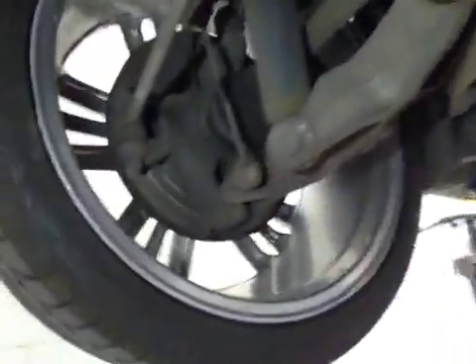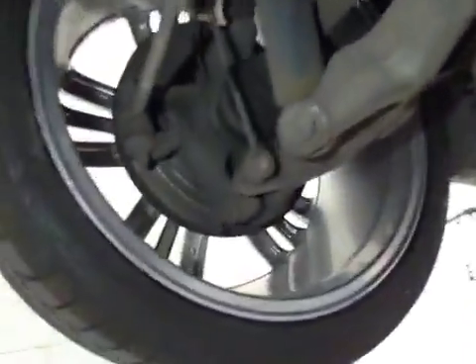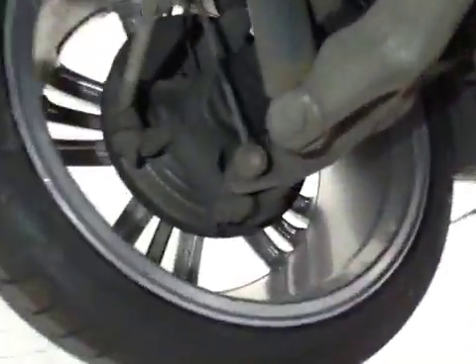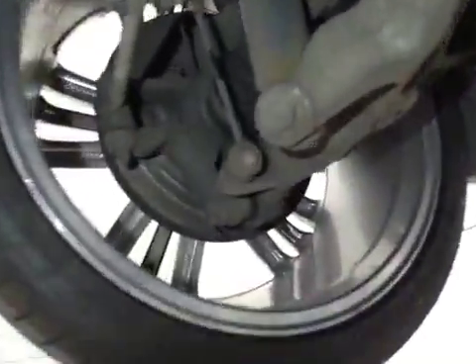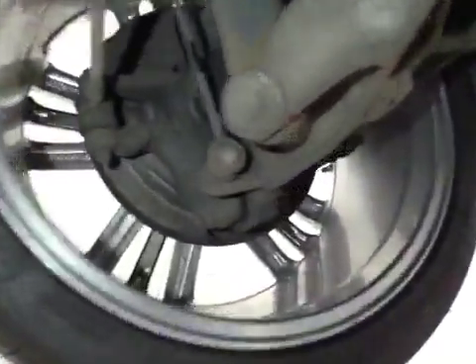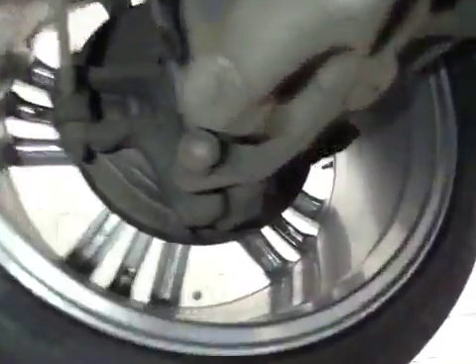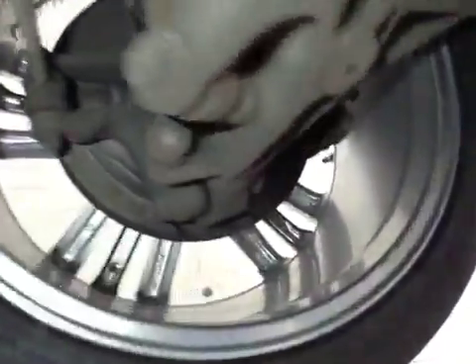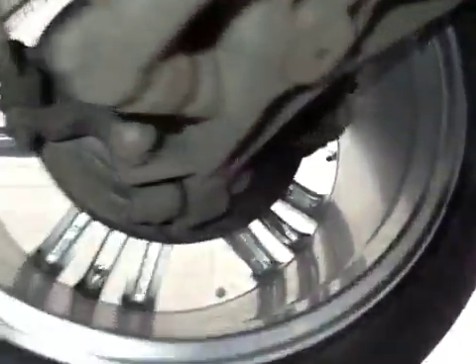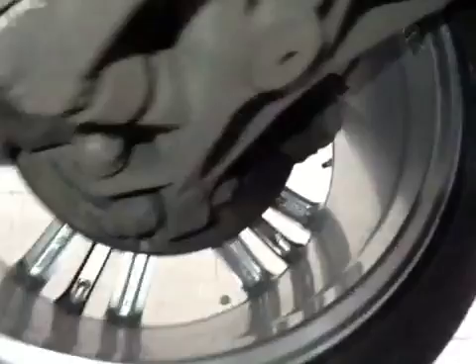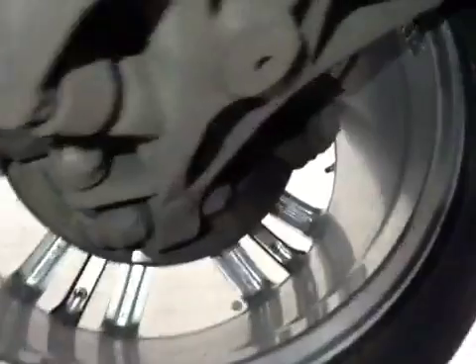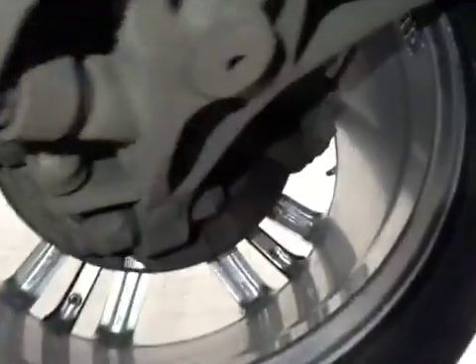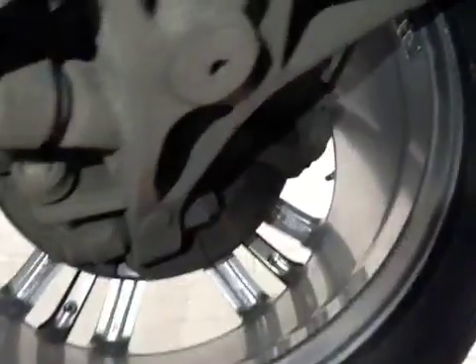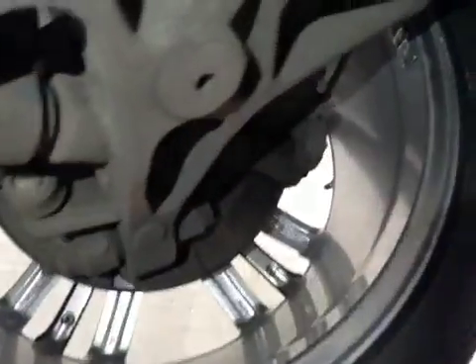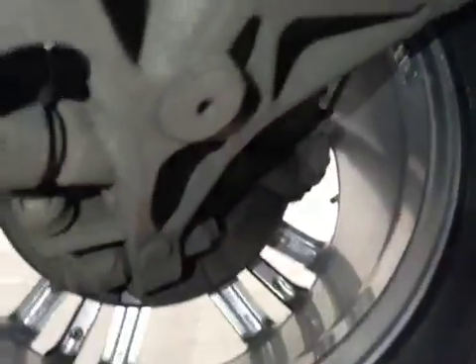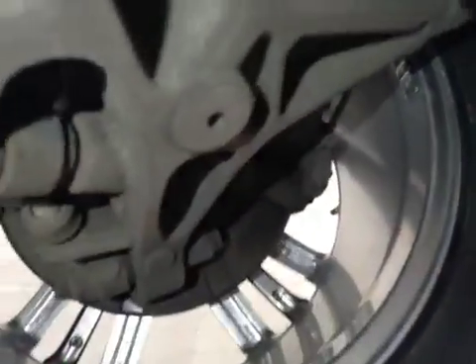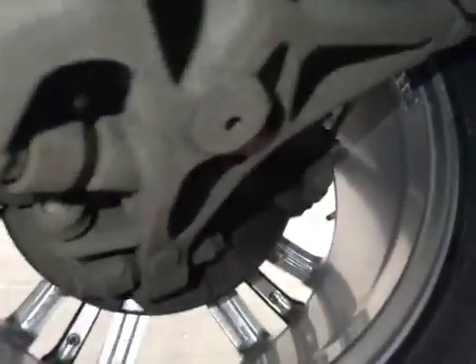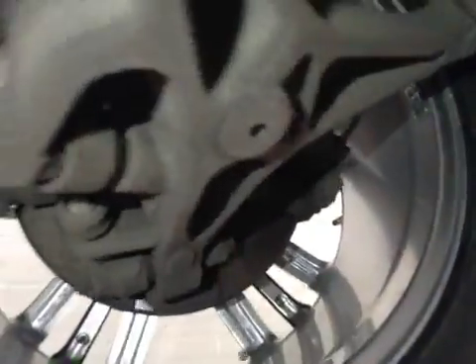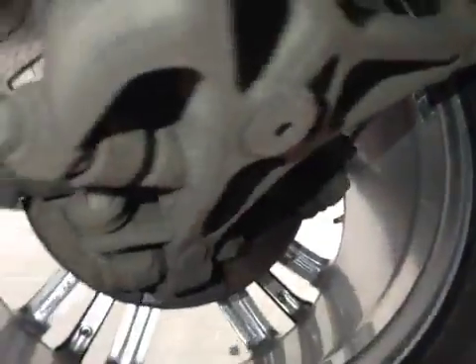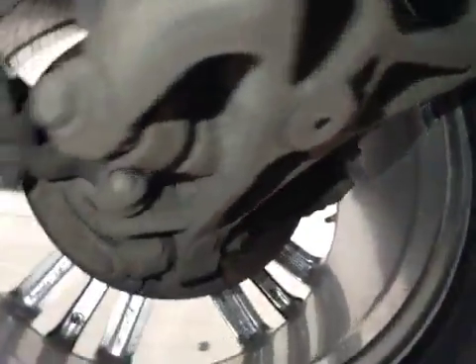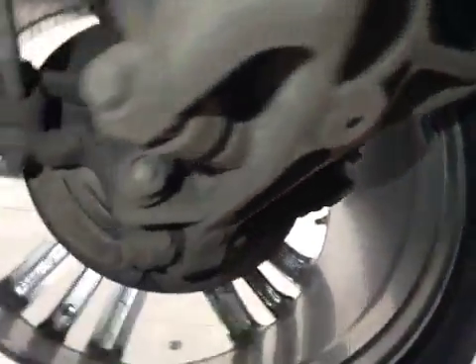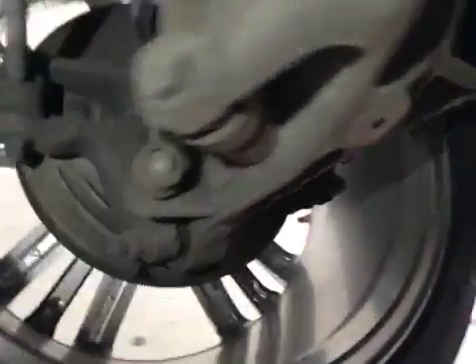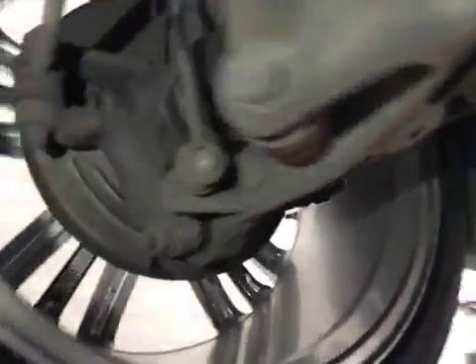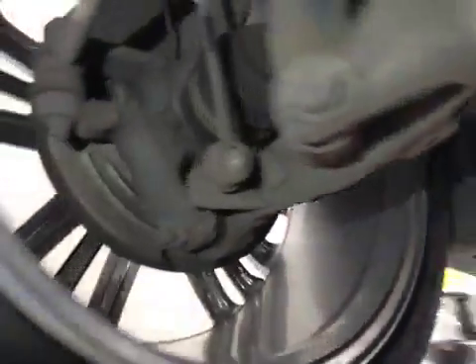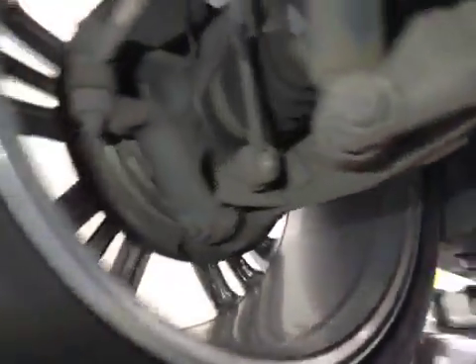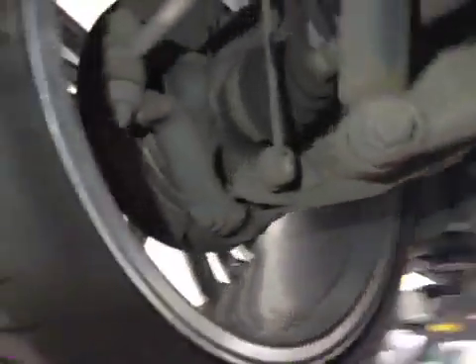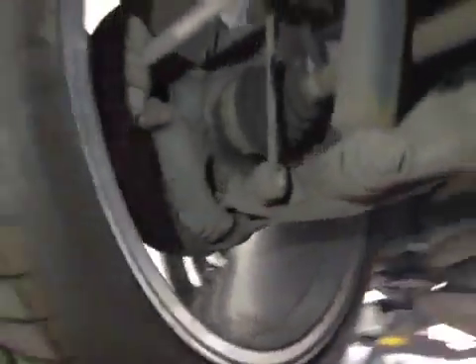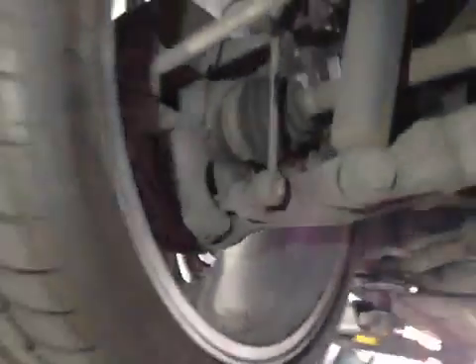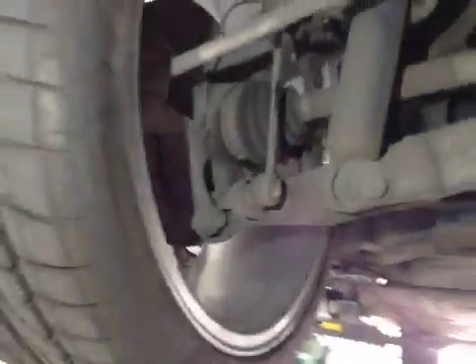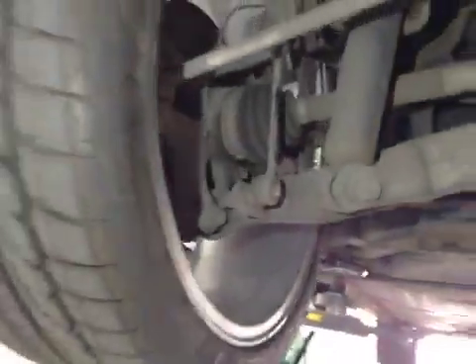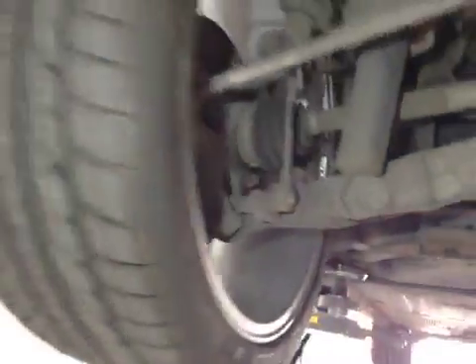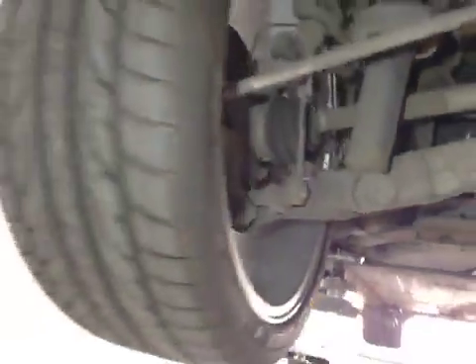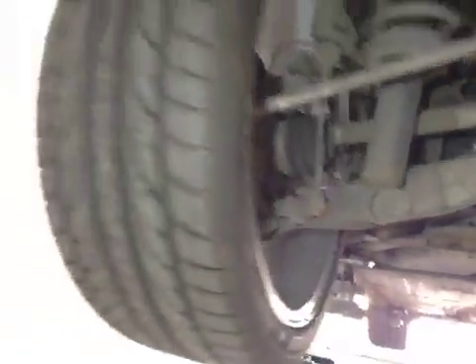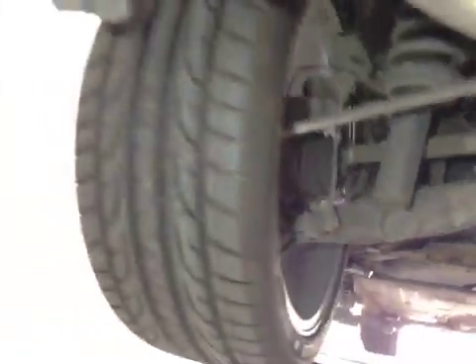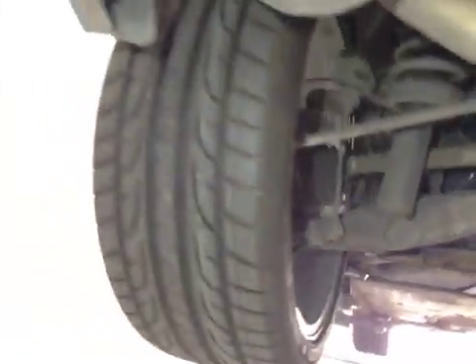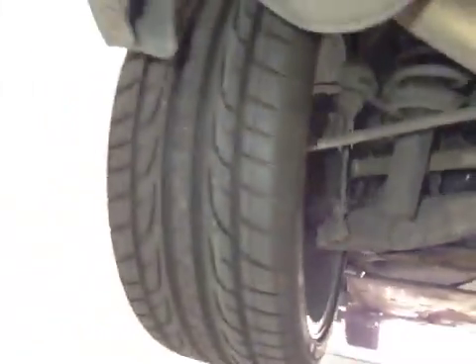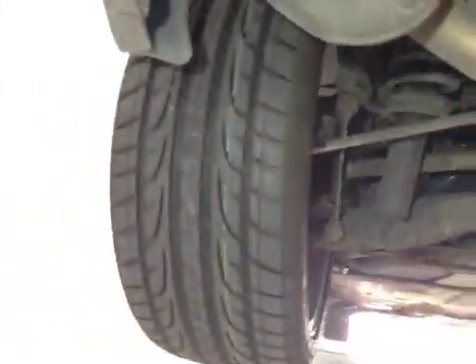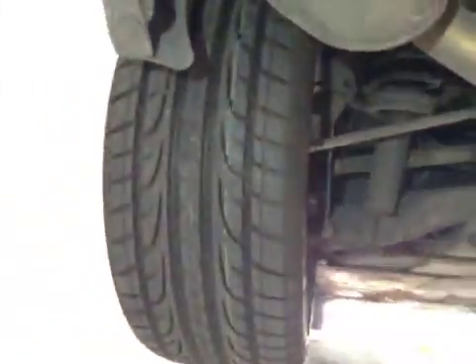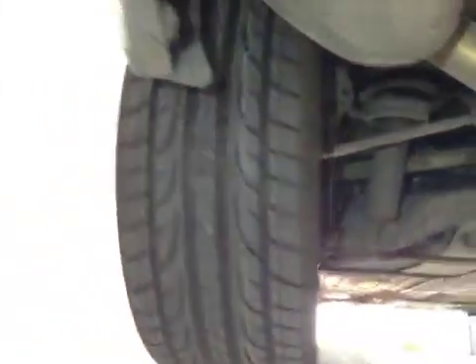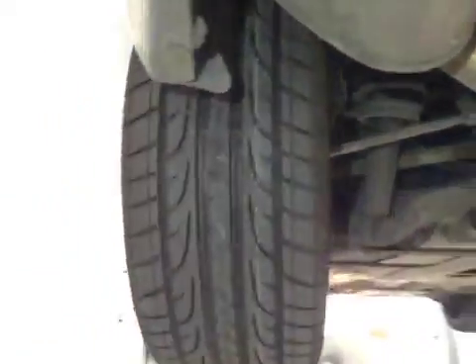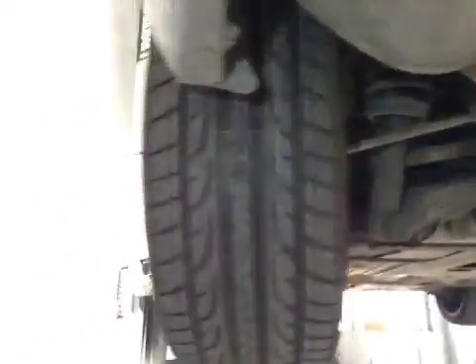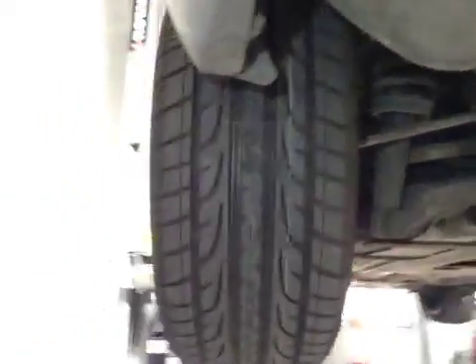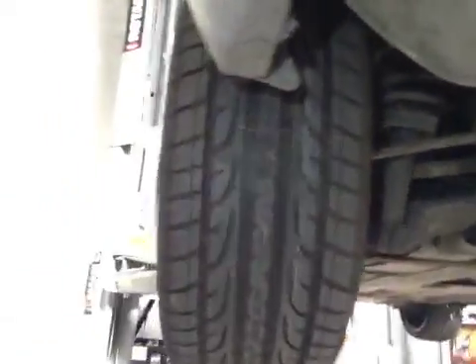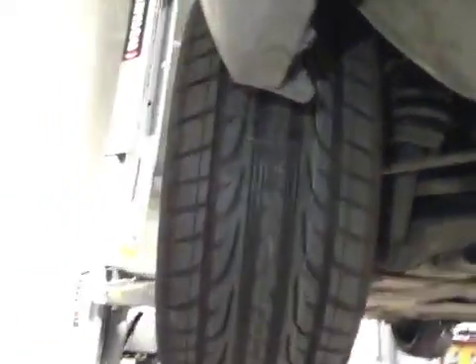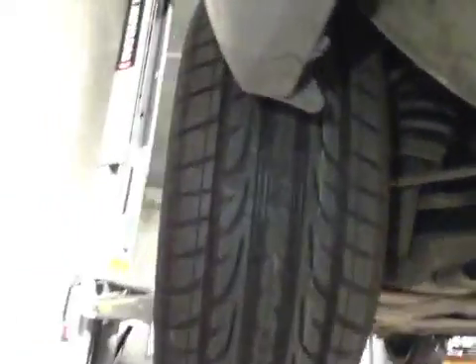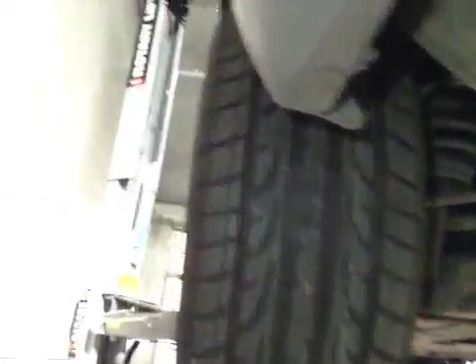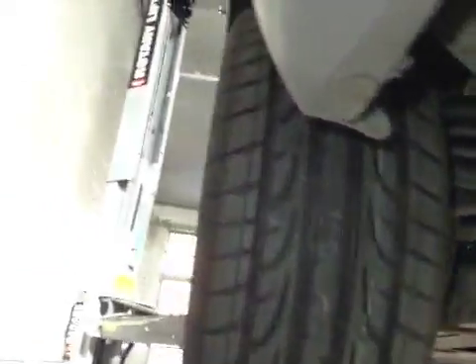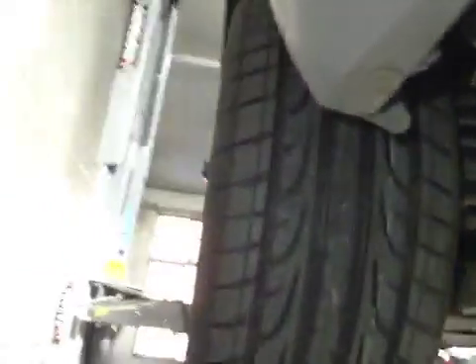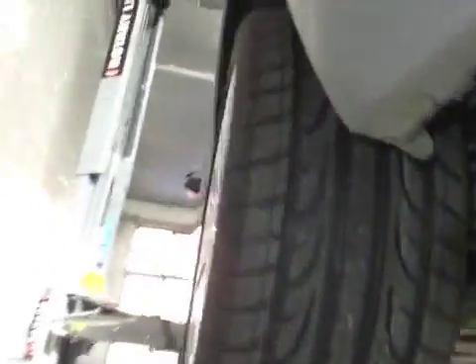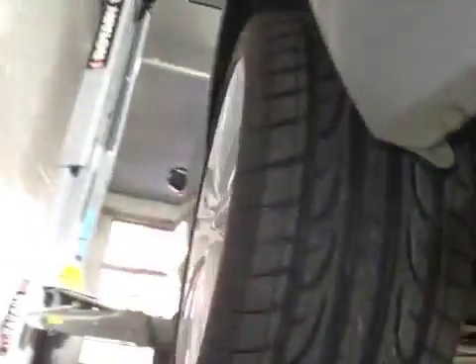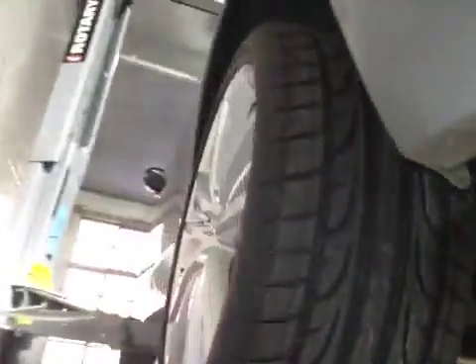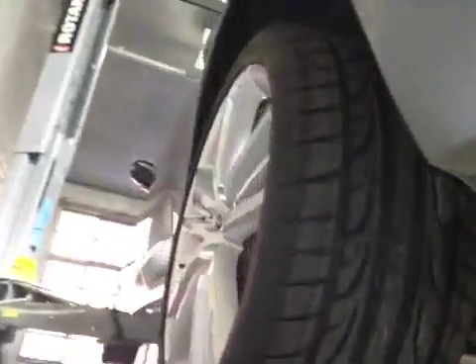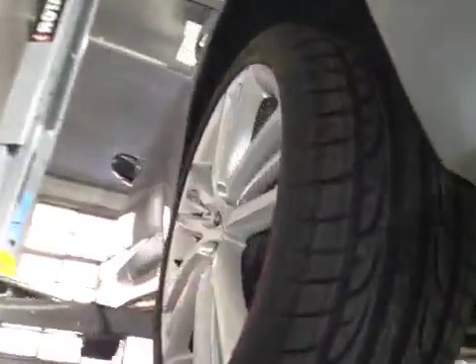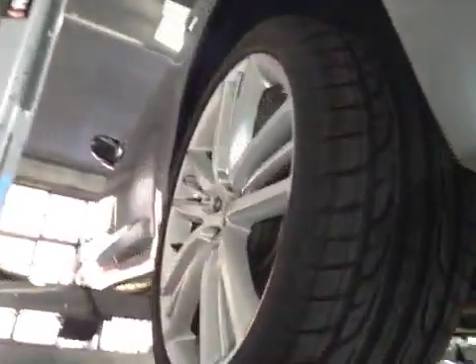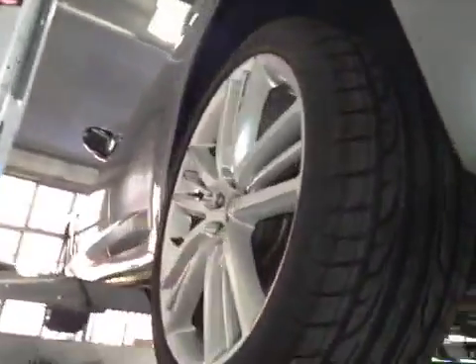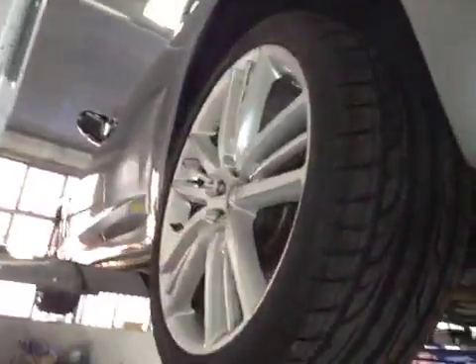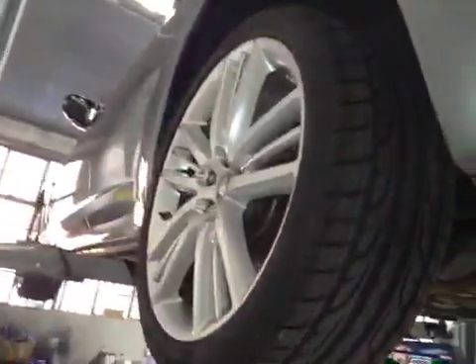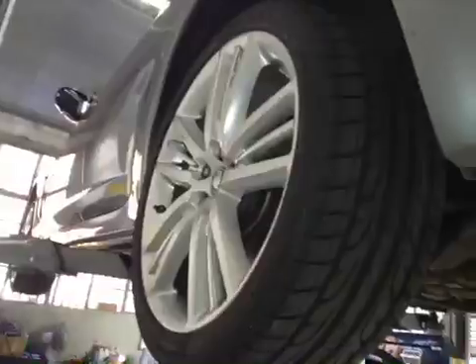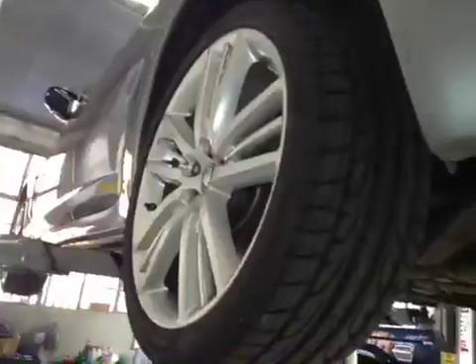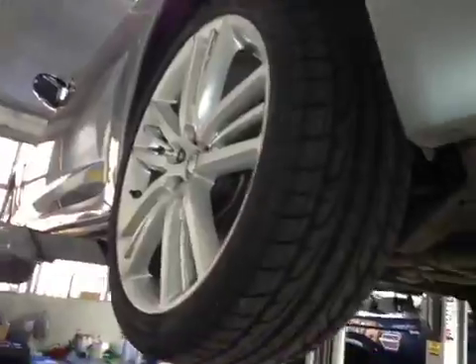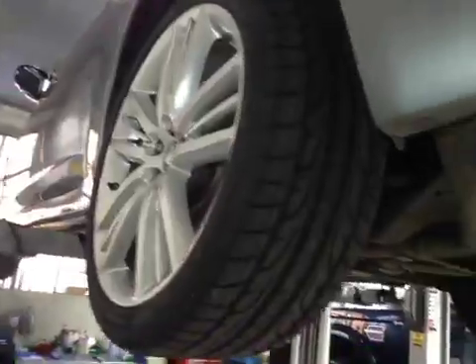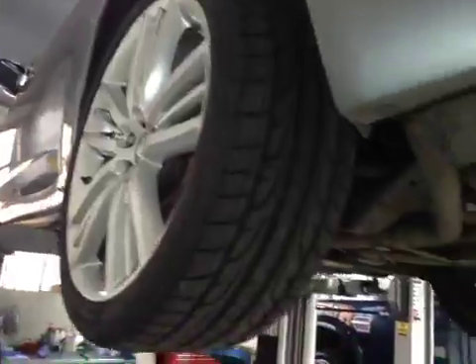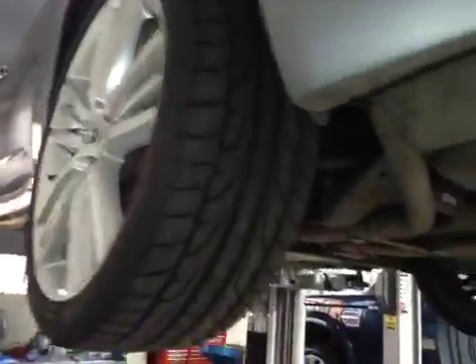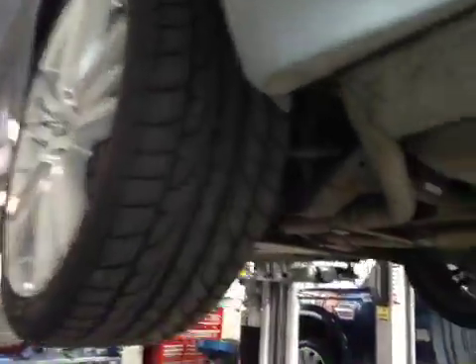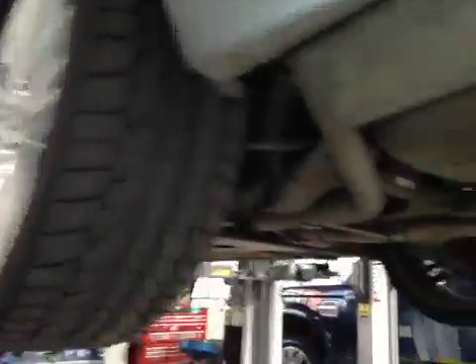Rear discs are good, pads are at six mil. The passenger's rear tyre is in good order, no cuts or bulges to the sidewall.